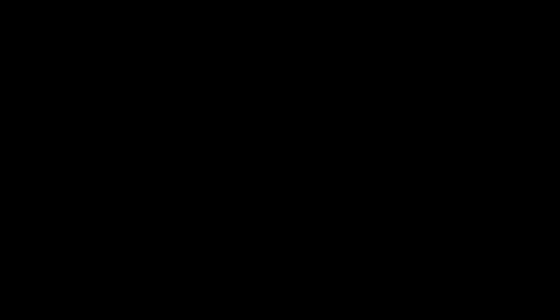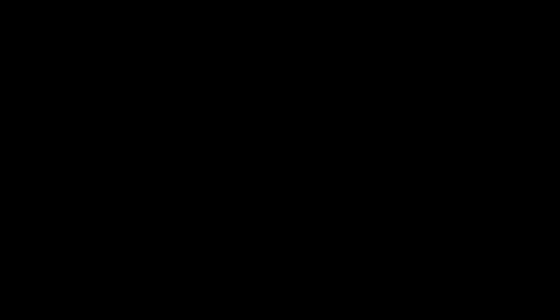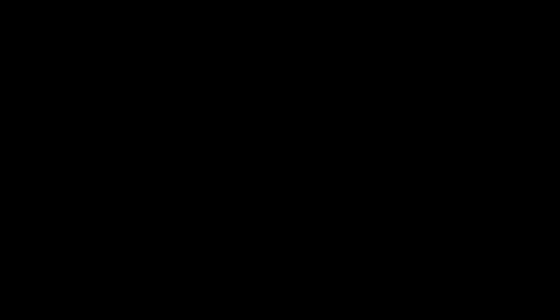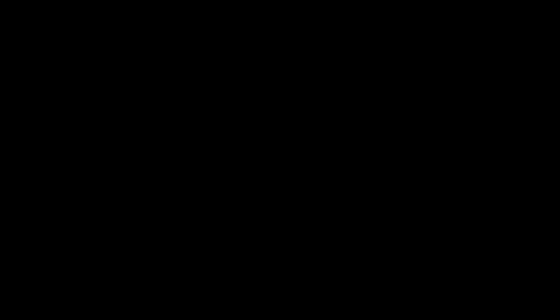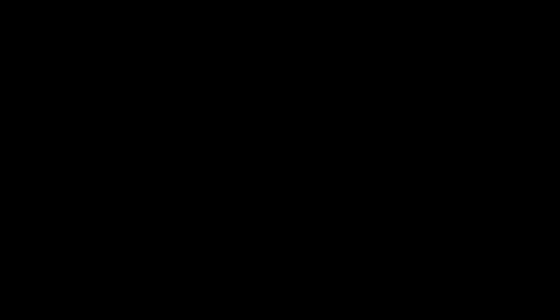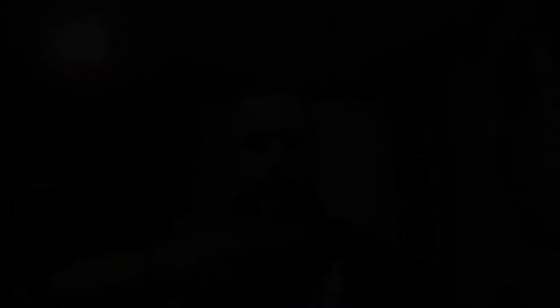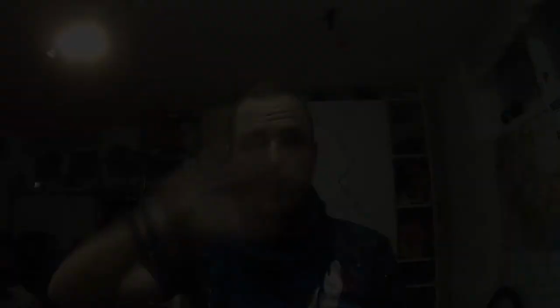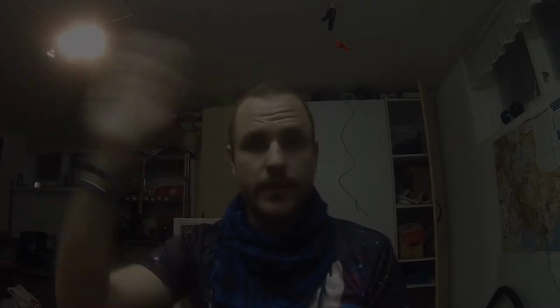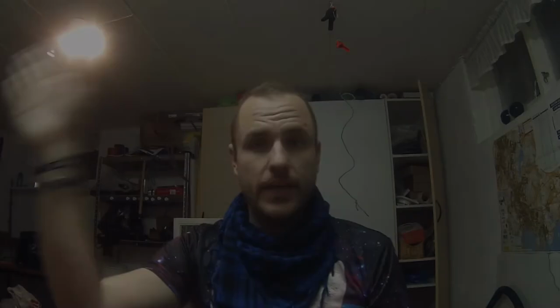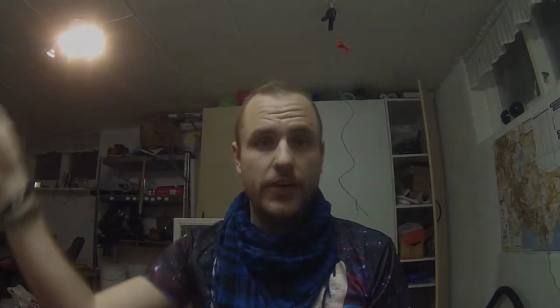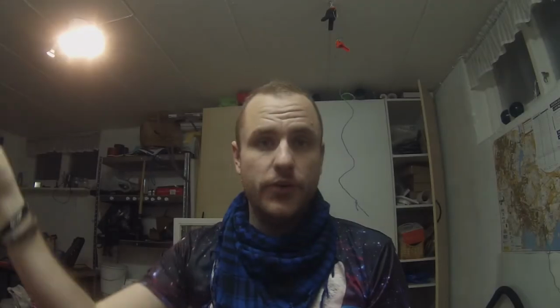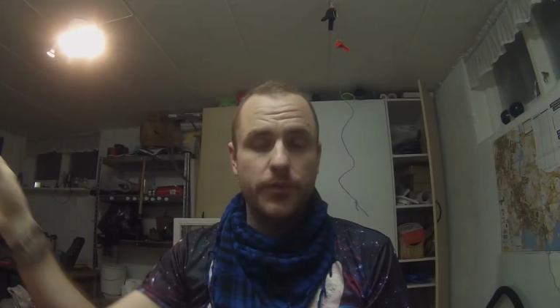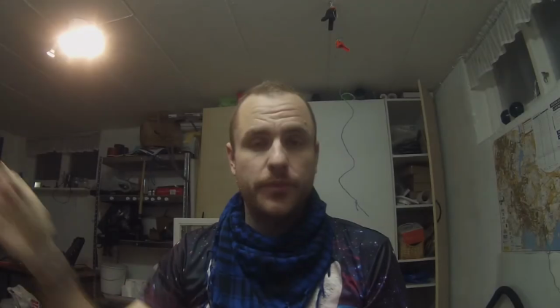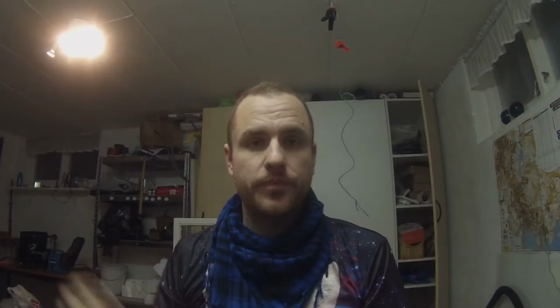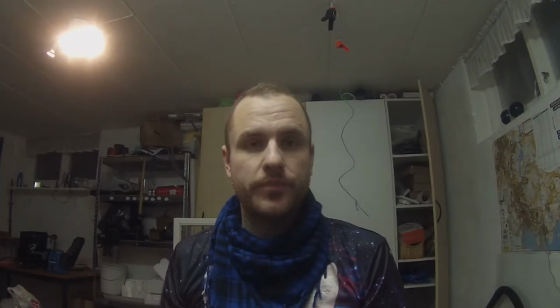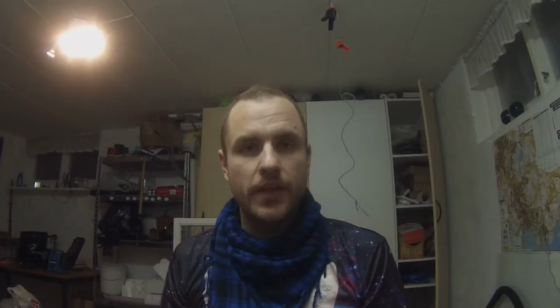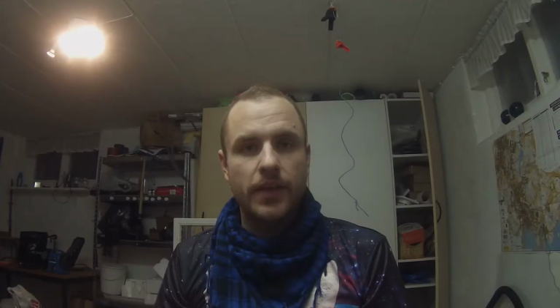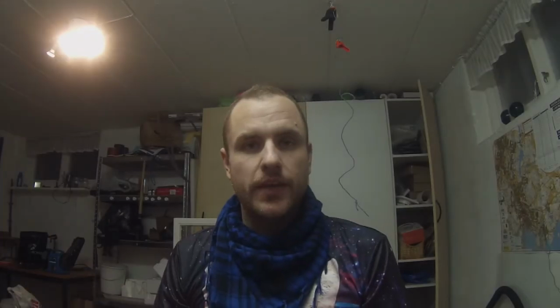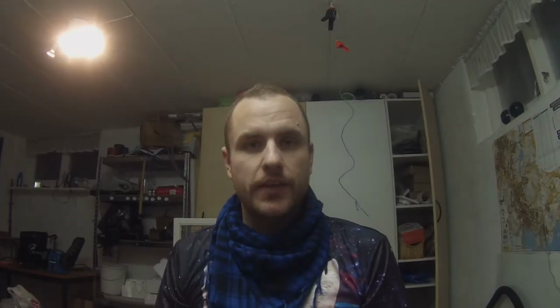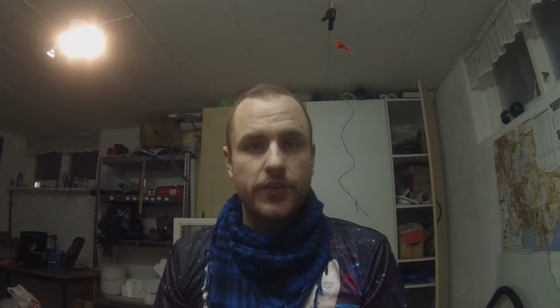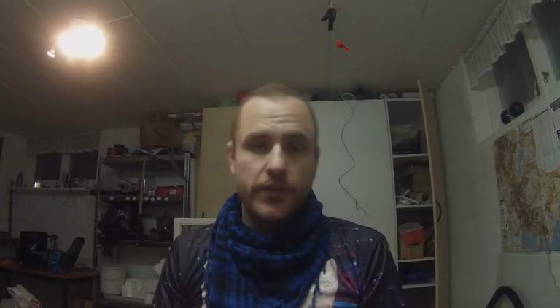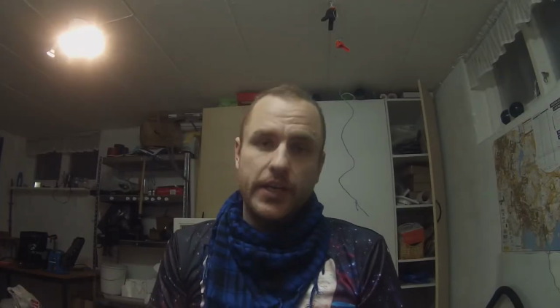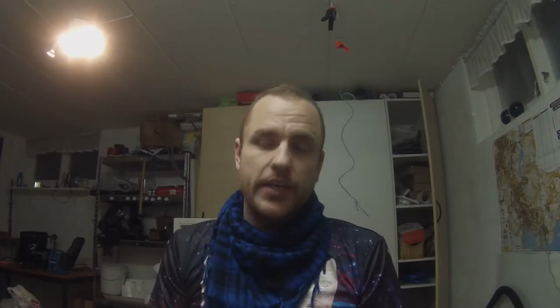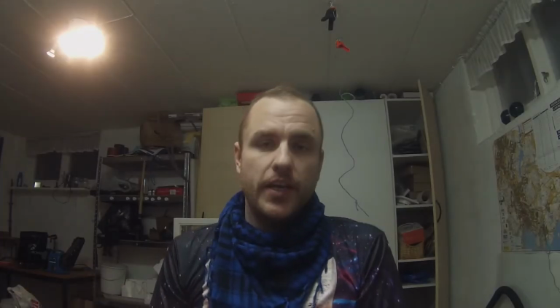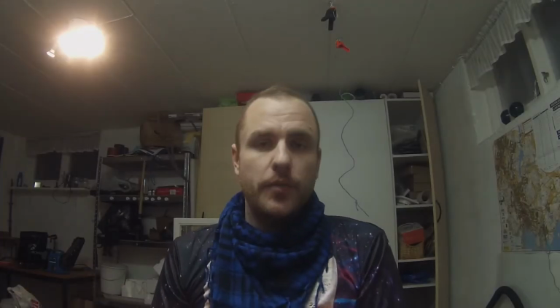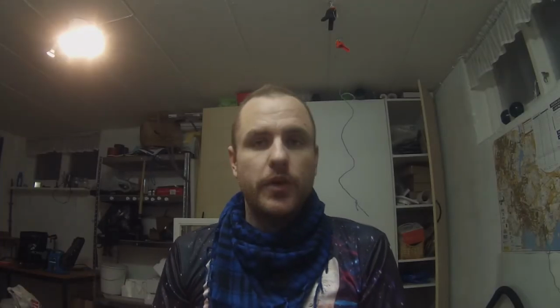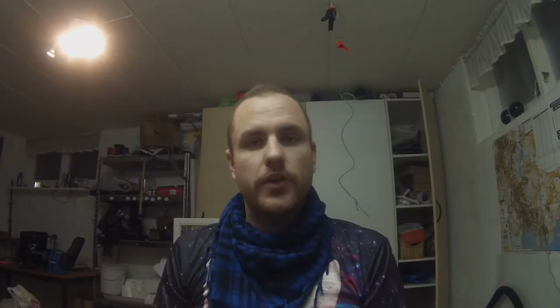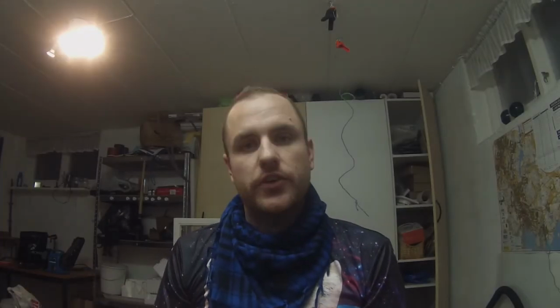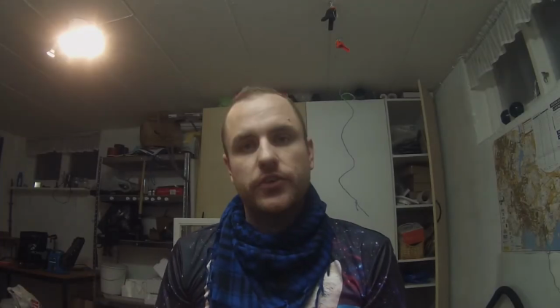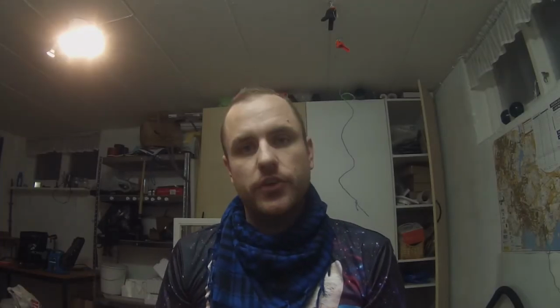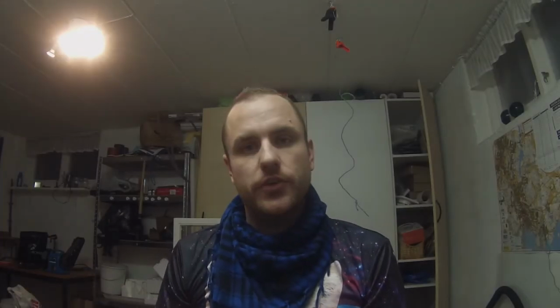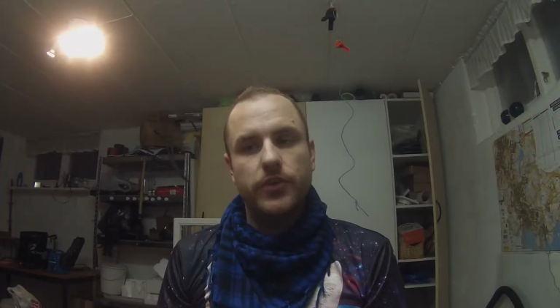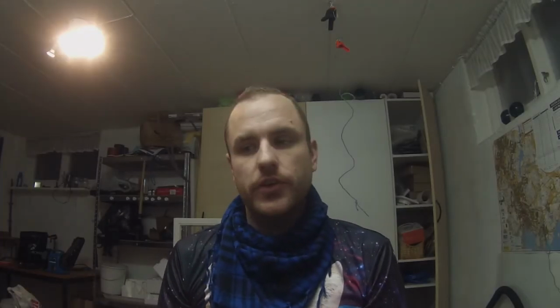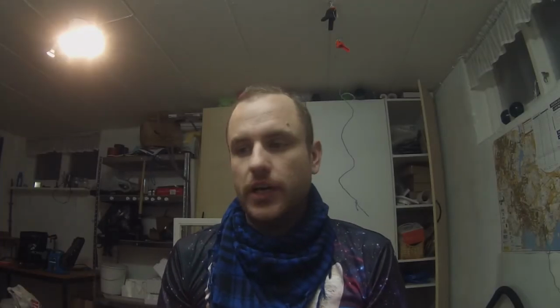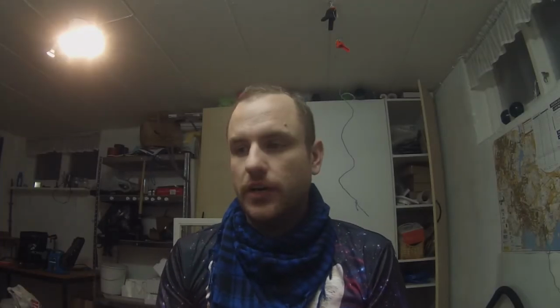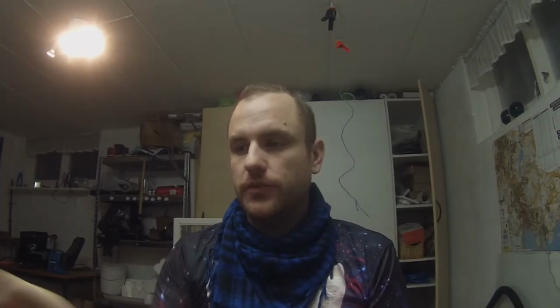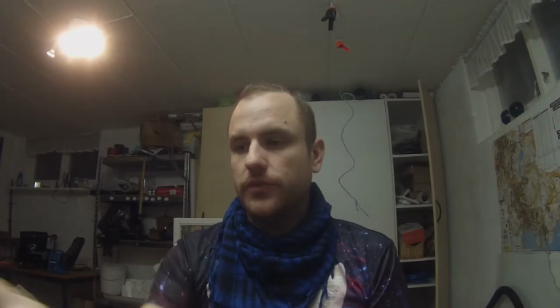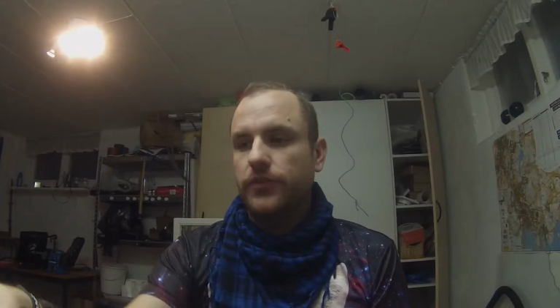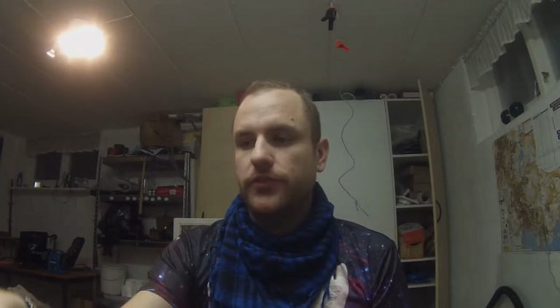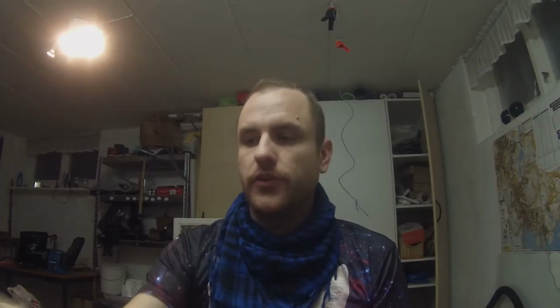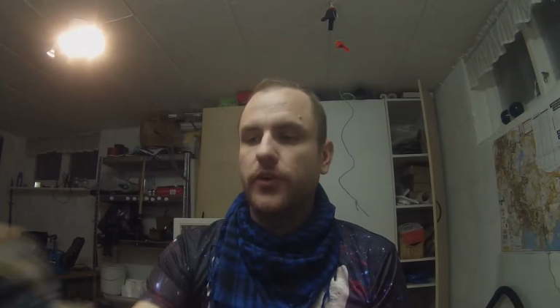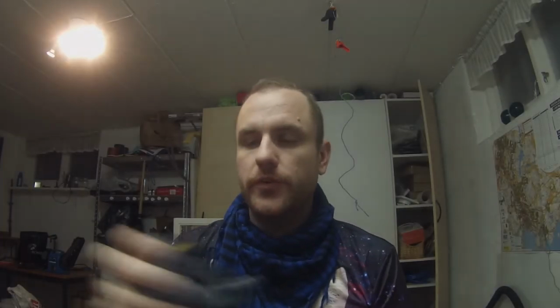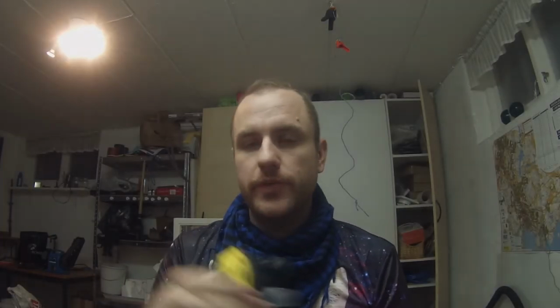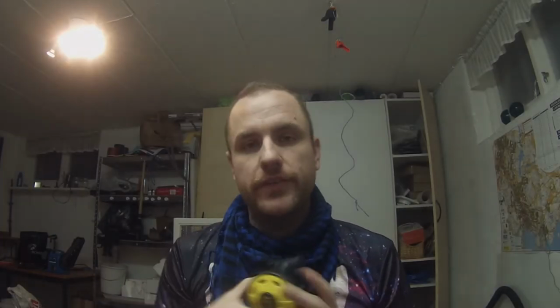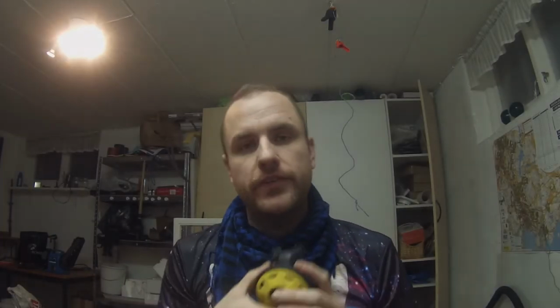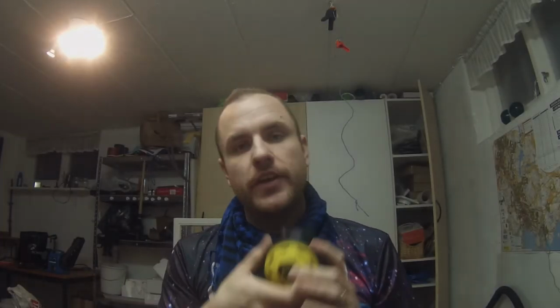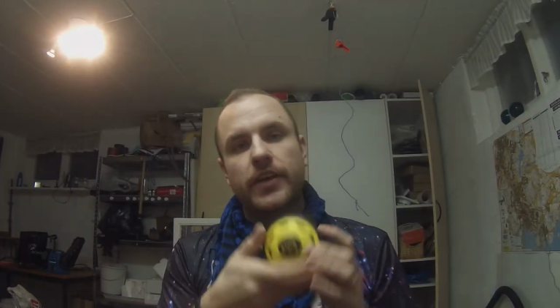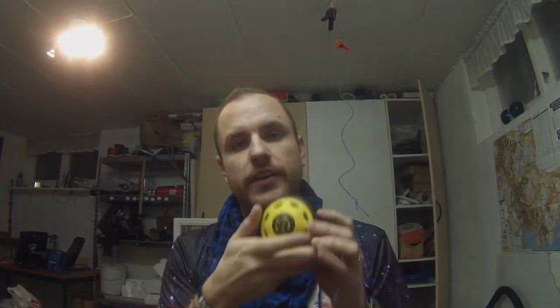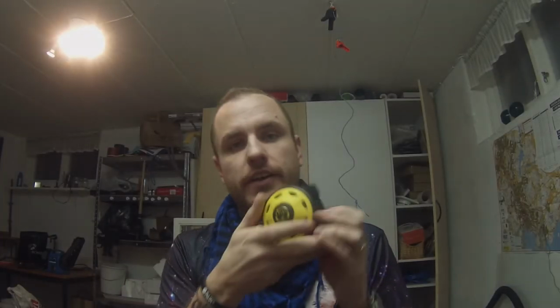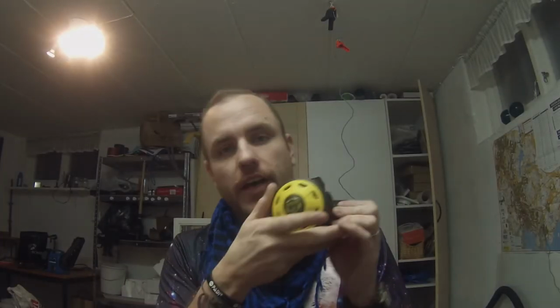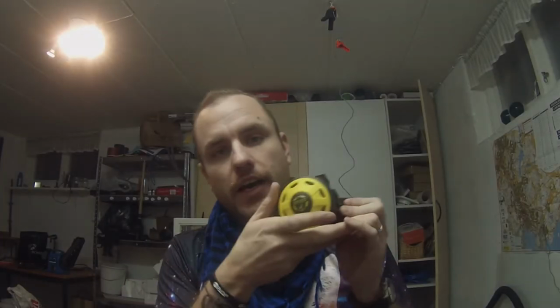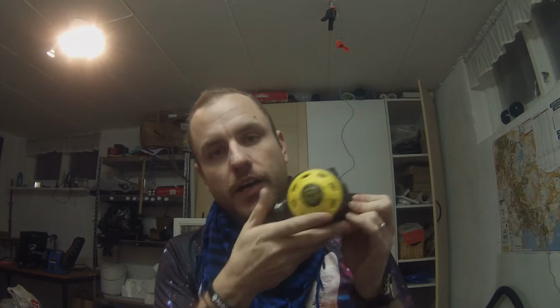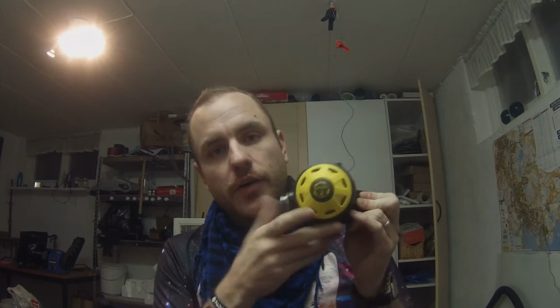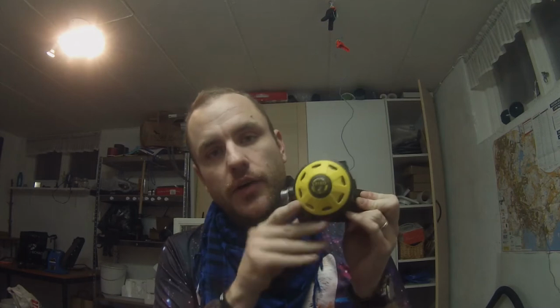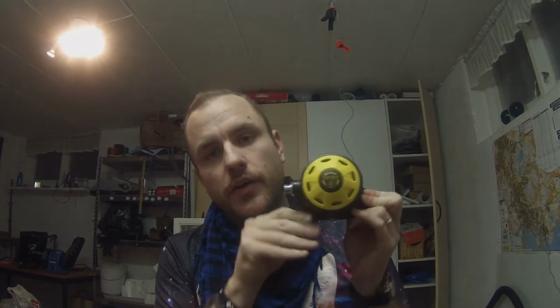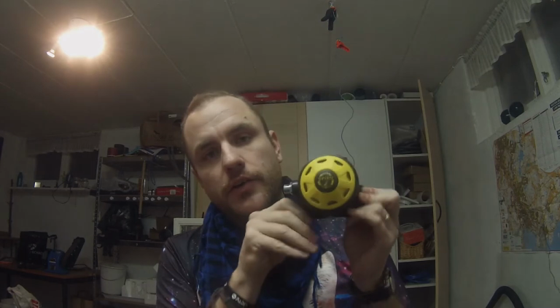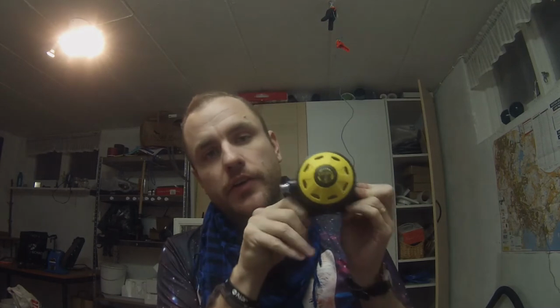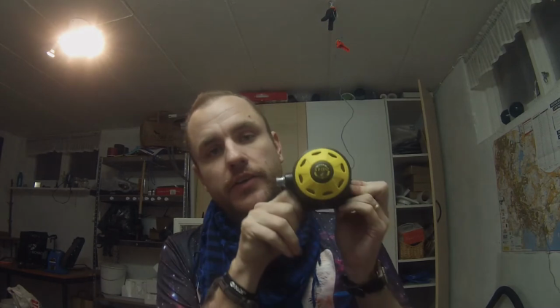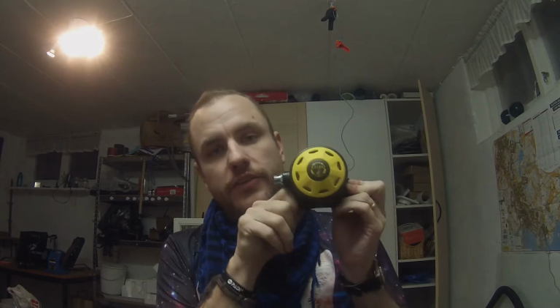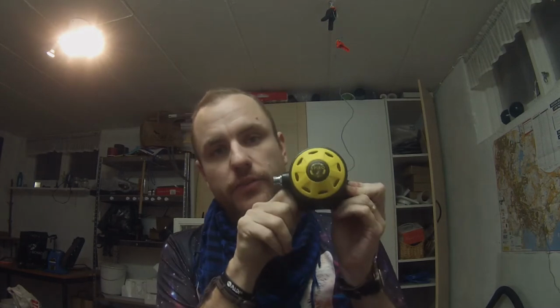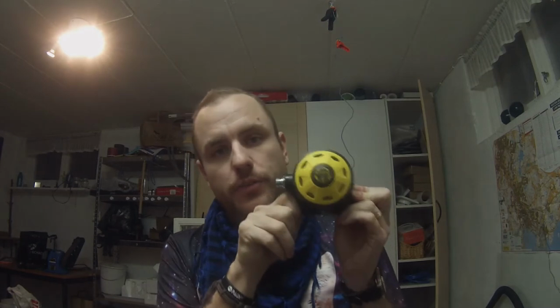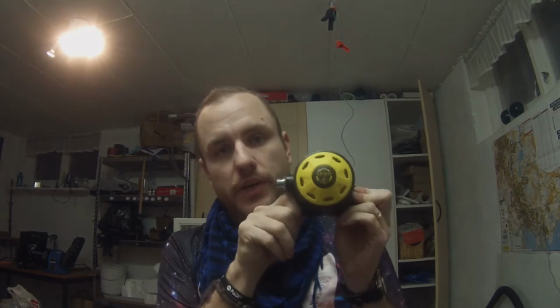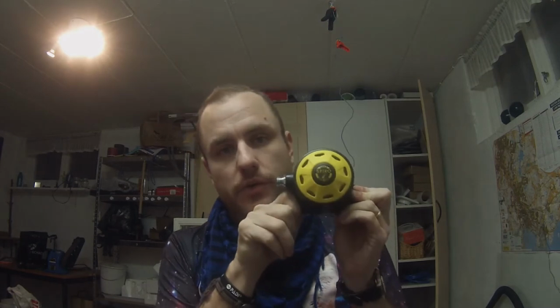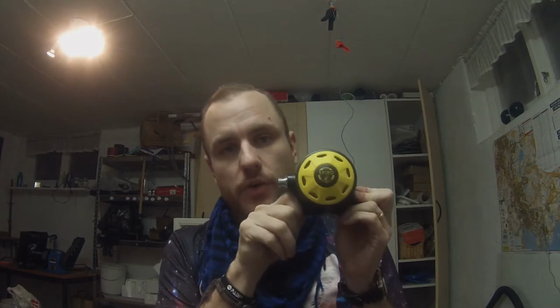Hello! Today I'm gonna show you how to service the Aqualung Spiro.